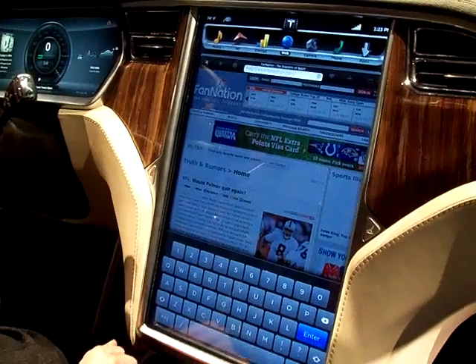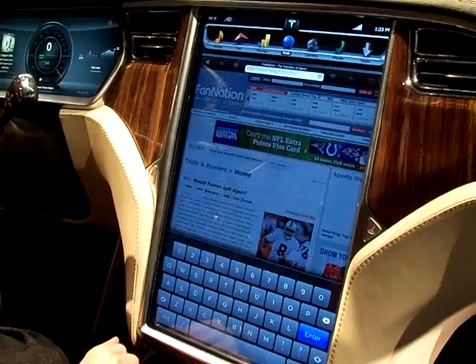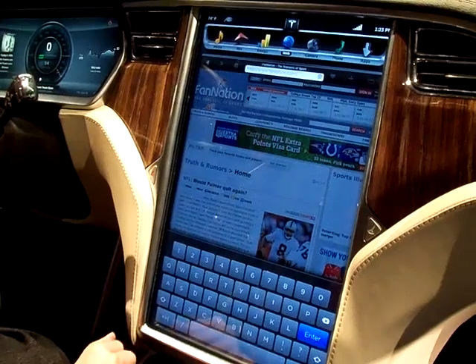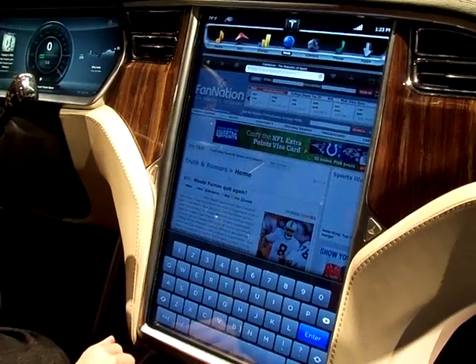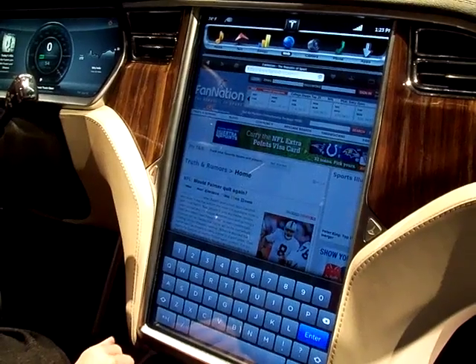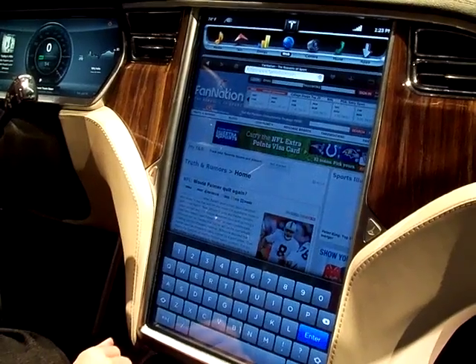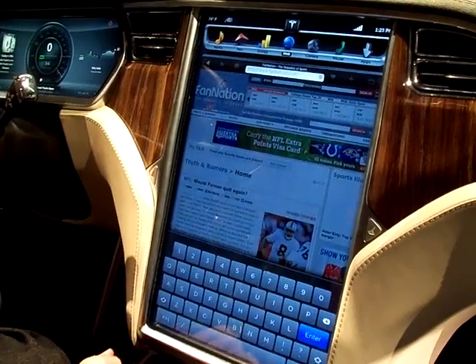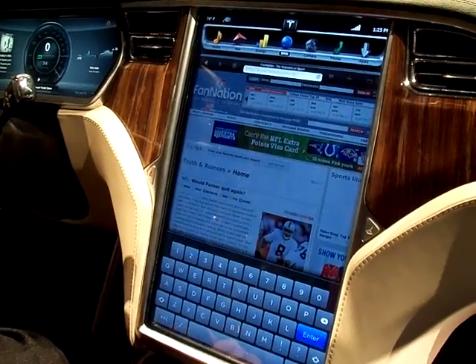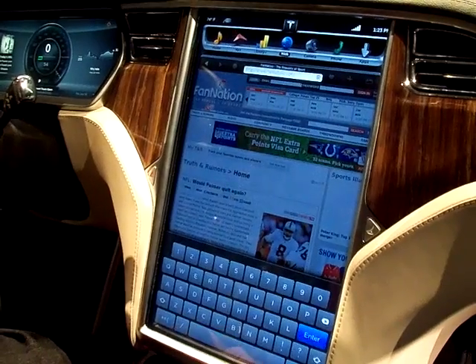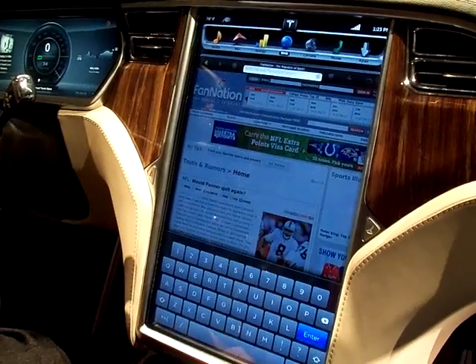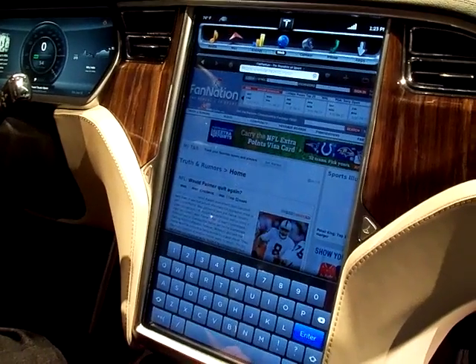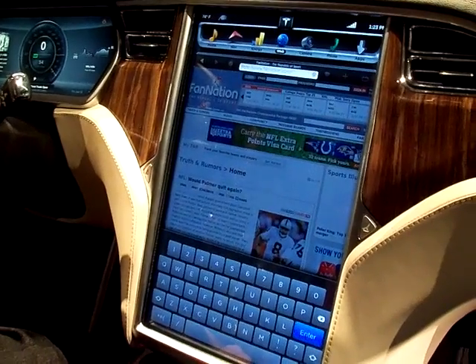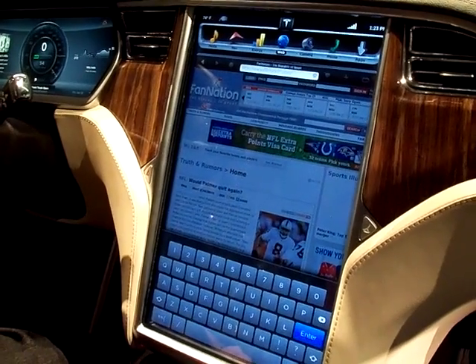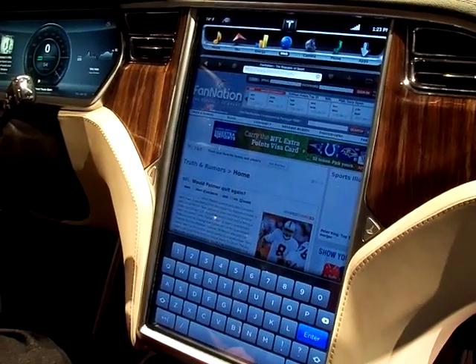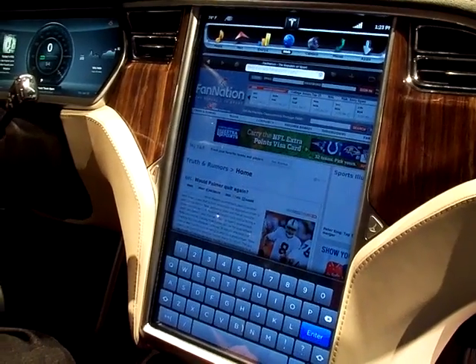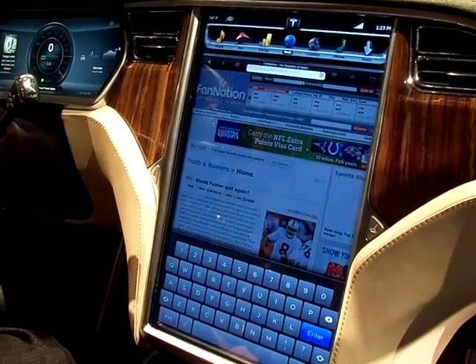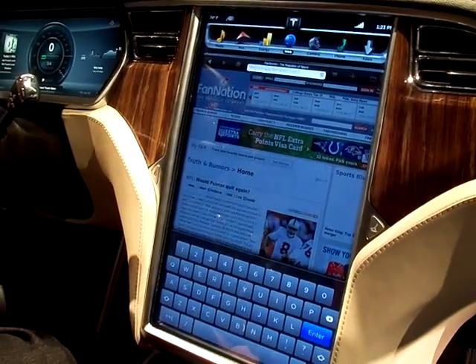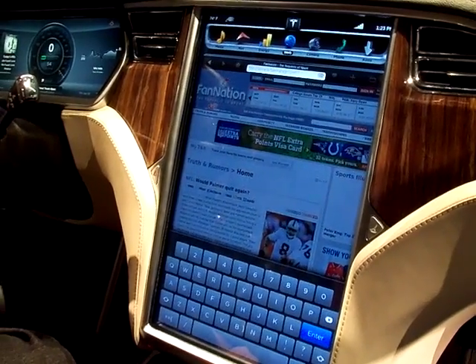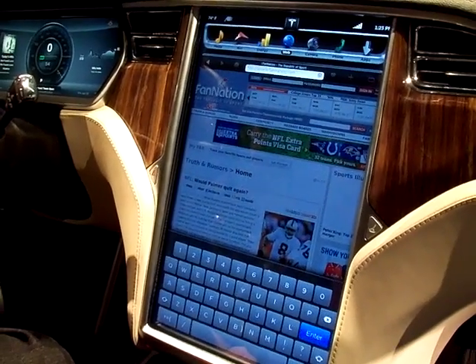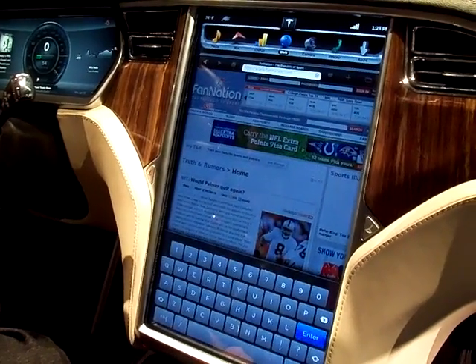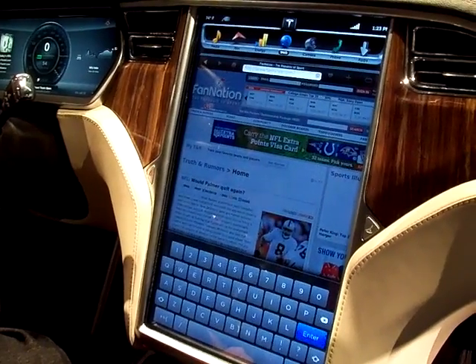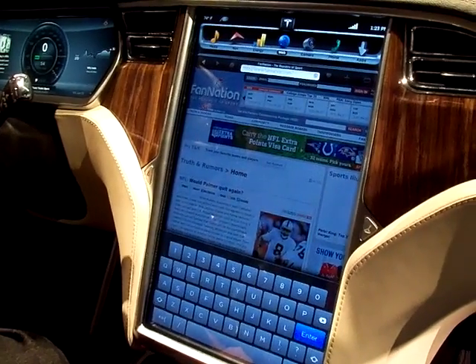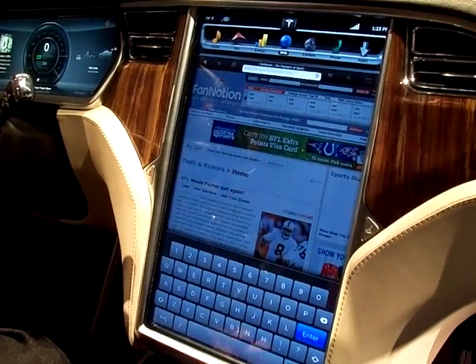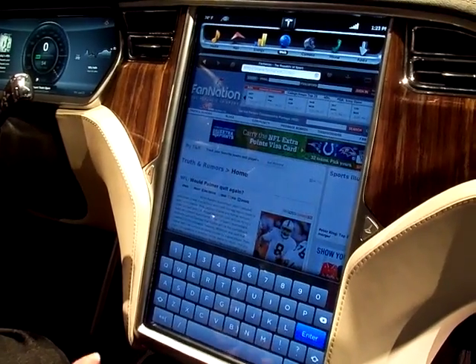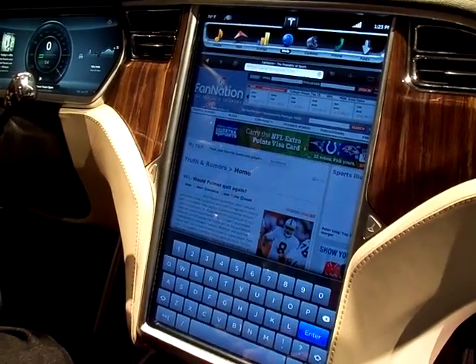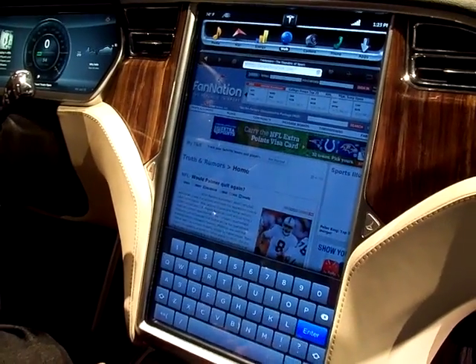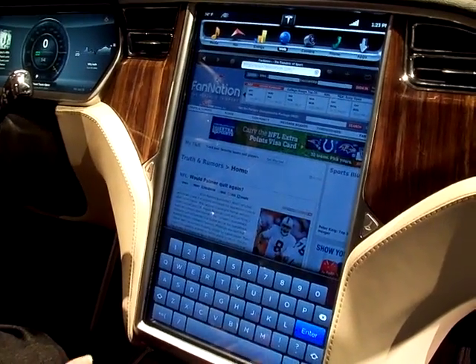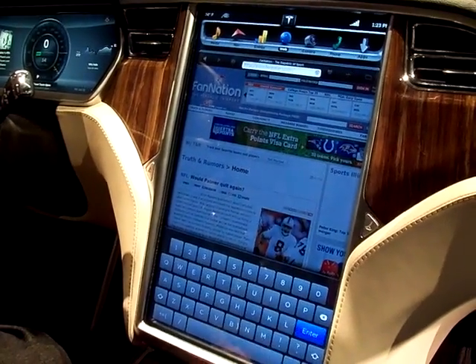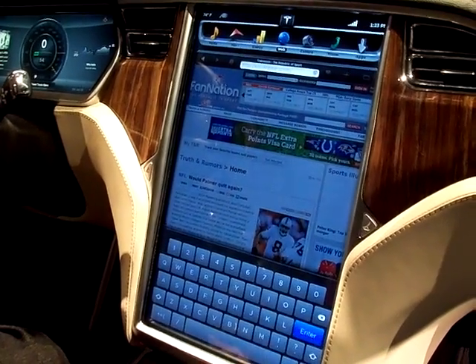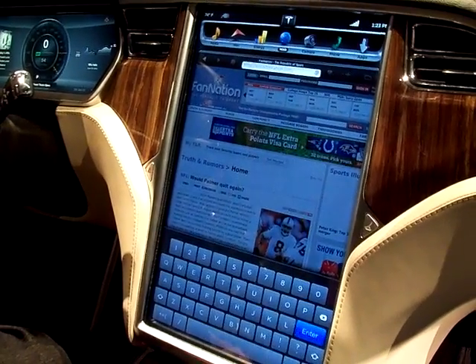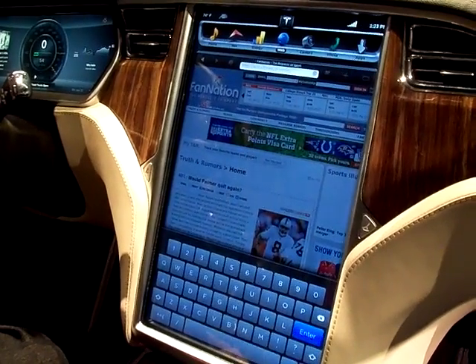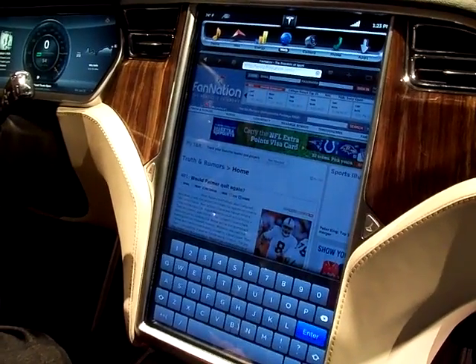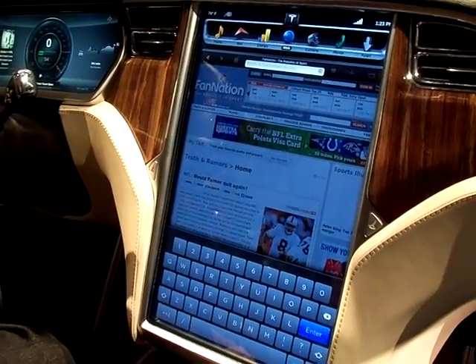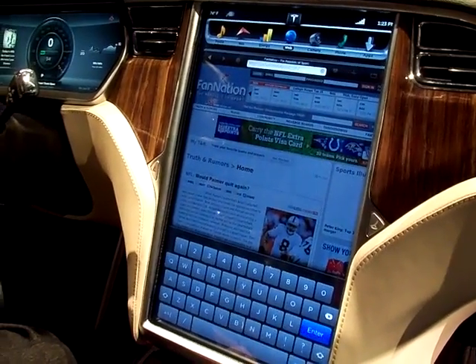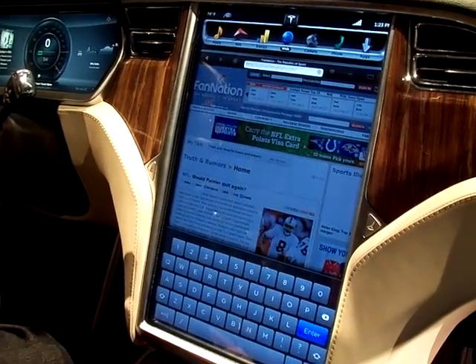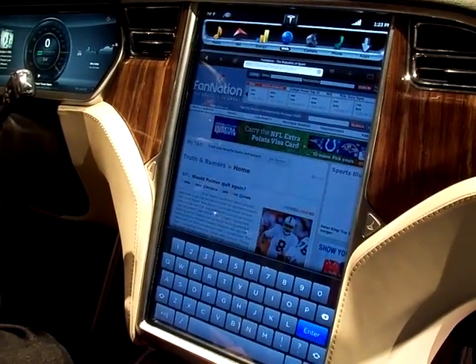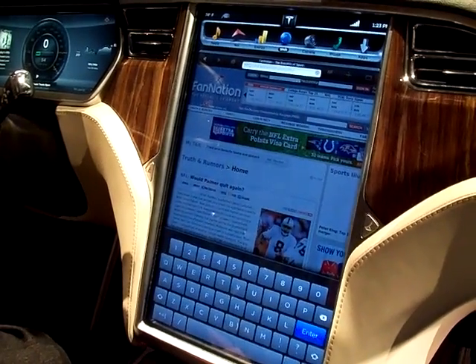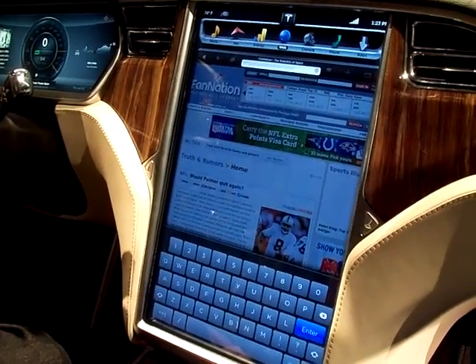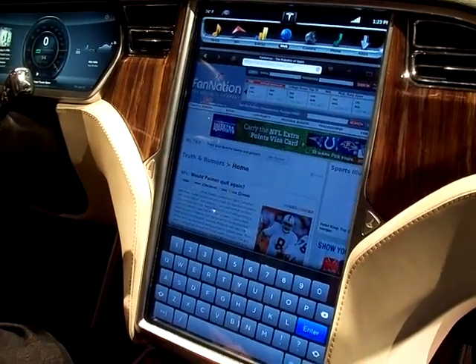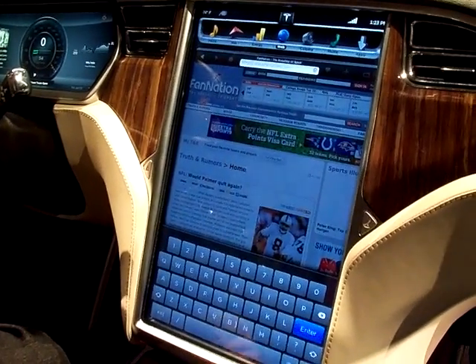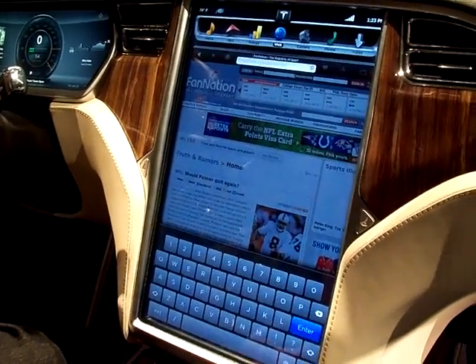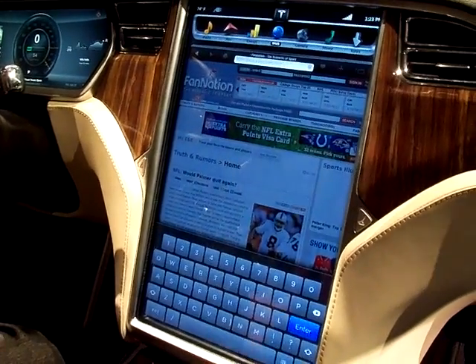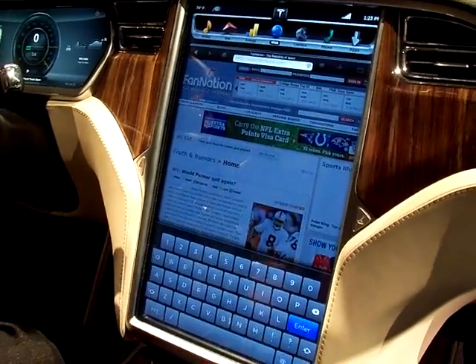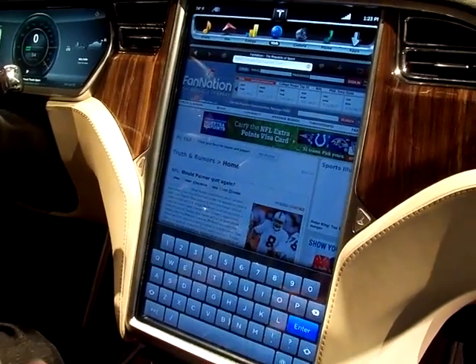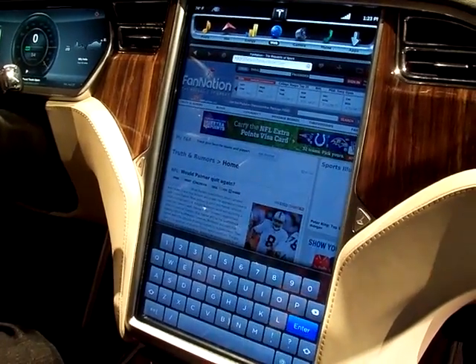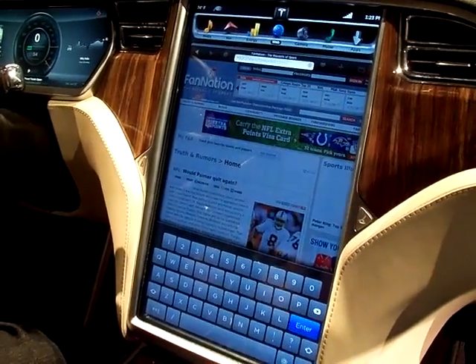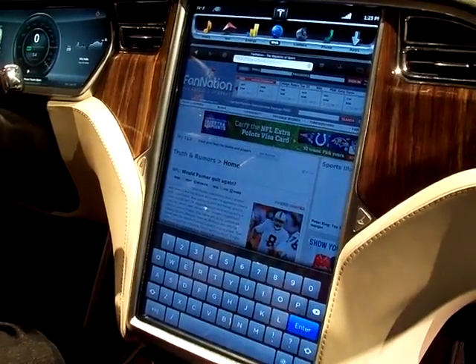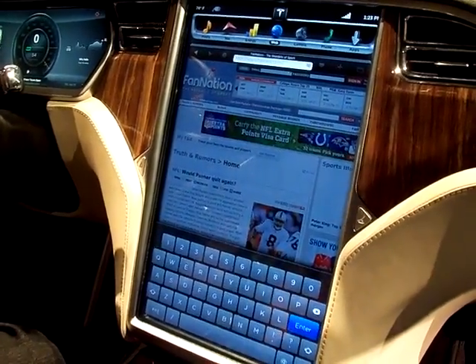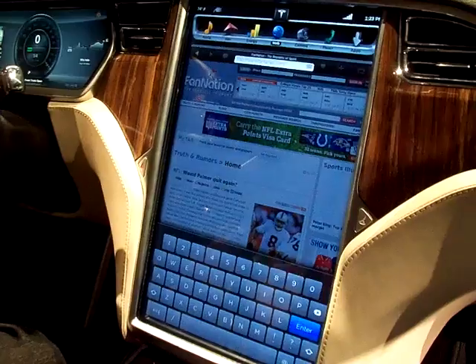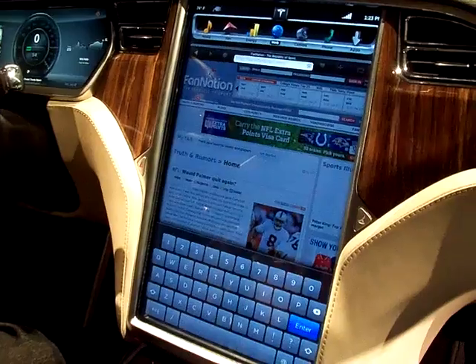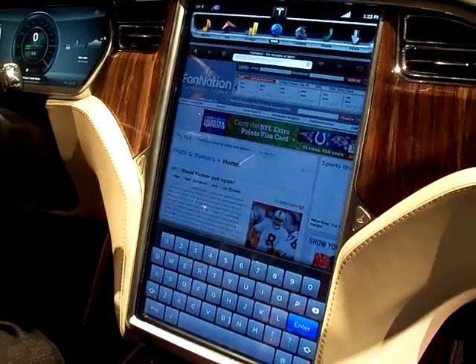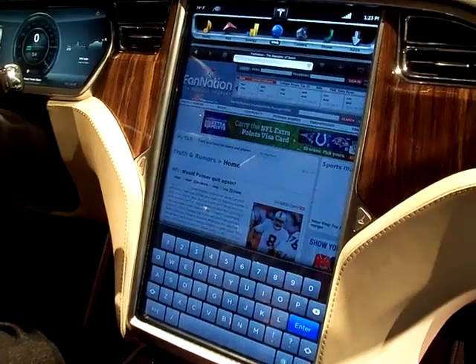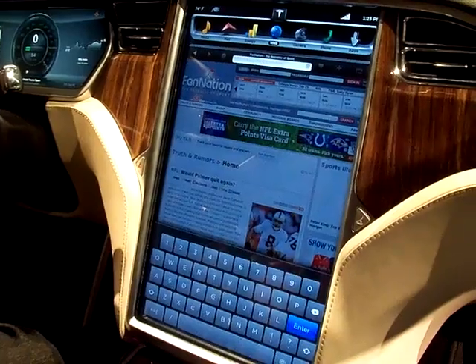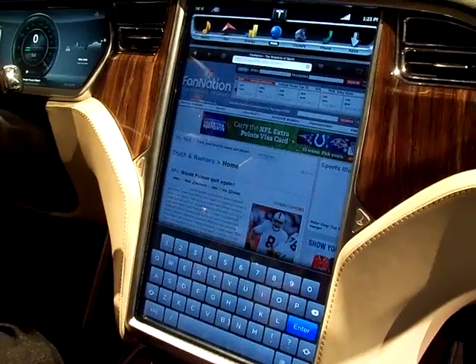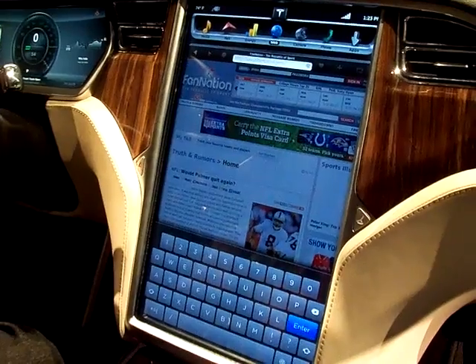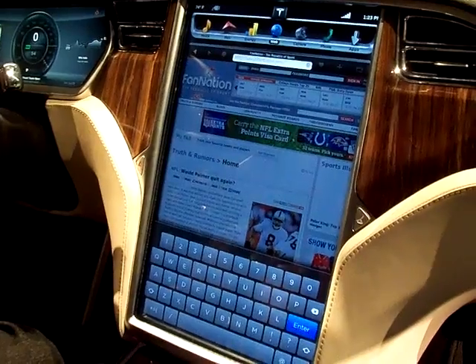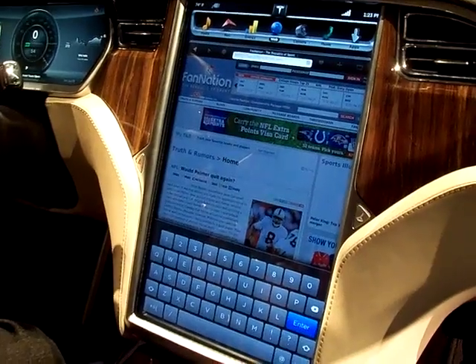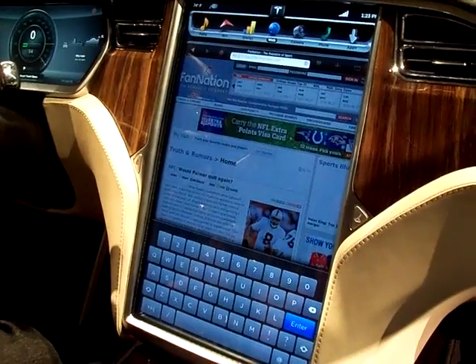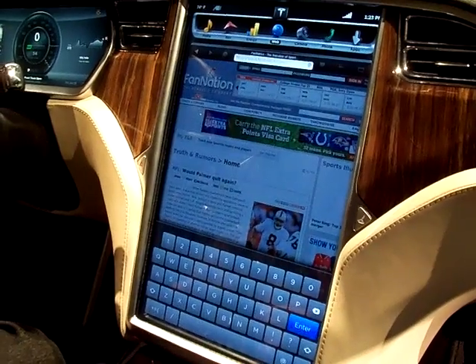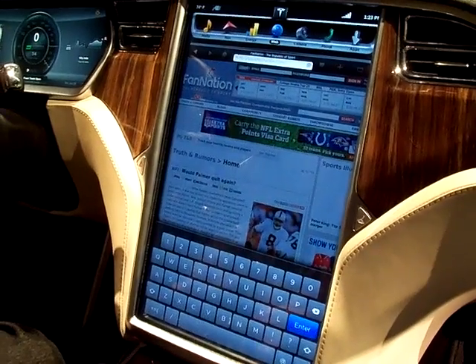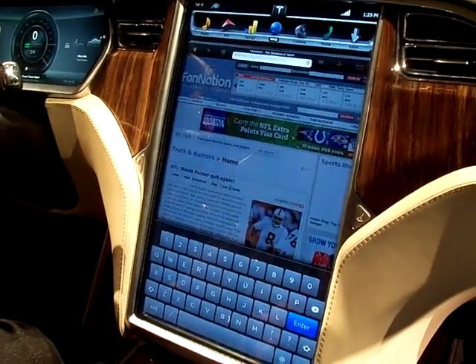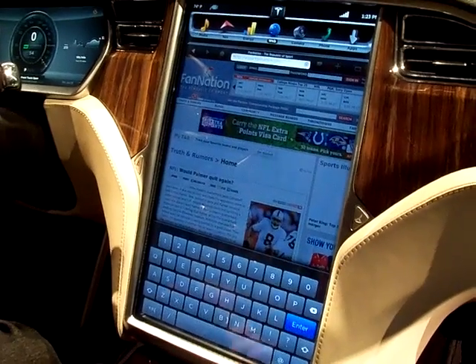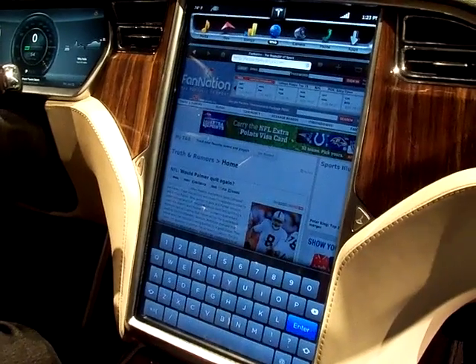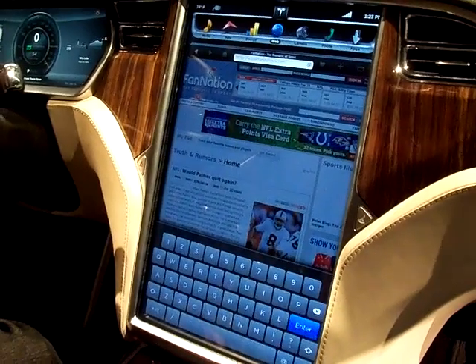I'm assuming that it gets disabled while you're moving. It does not get disabled while you're moving. We're leaning toward consumer freedom and common sense here.